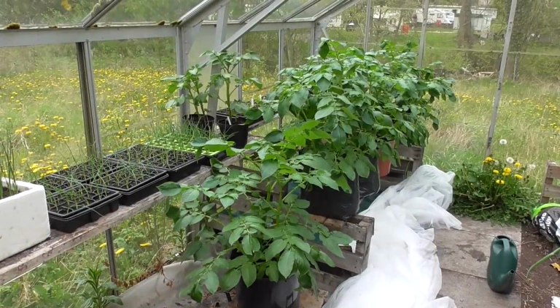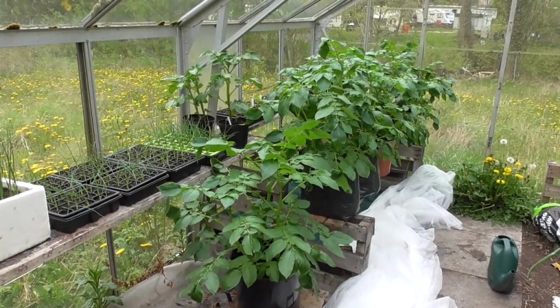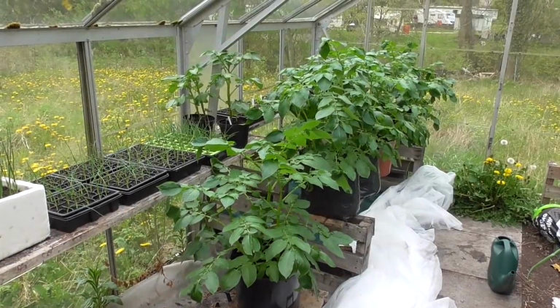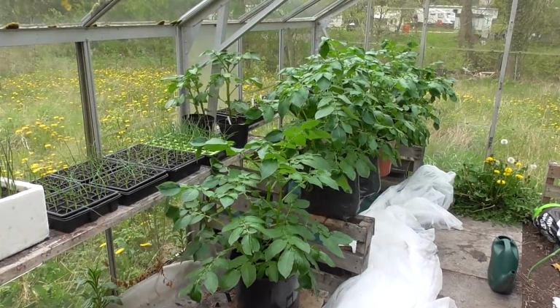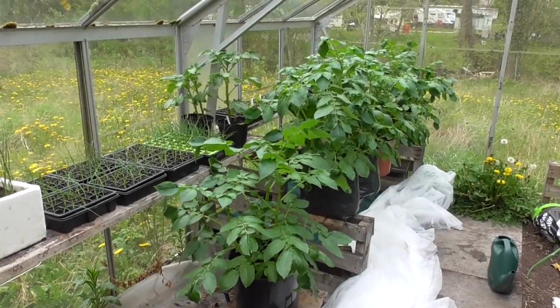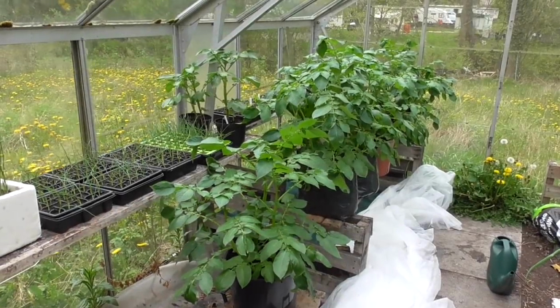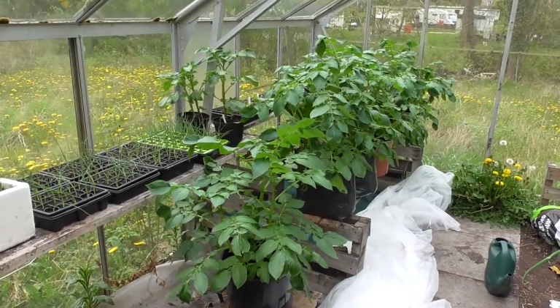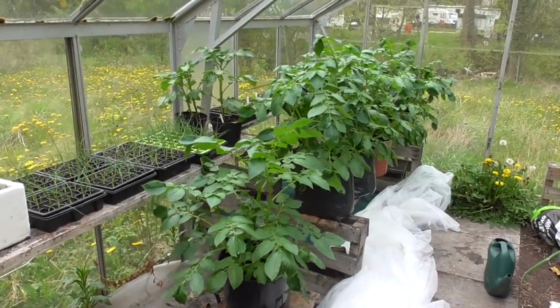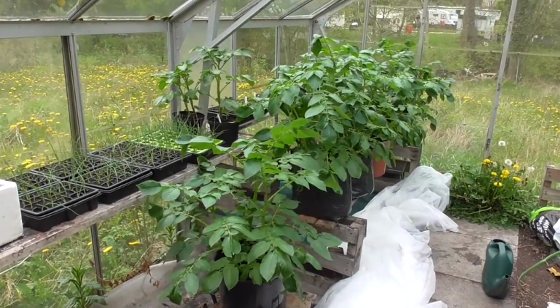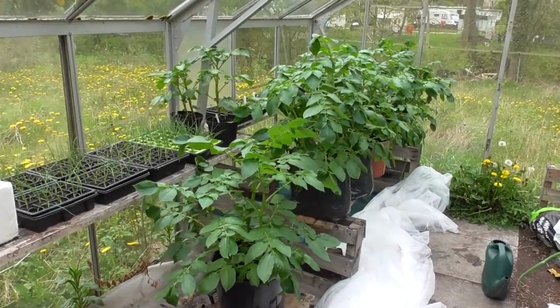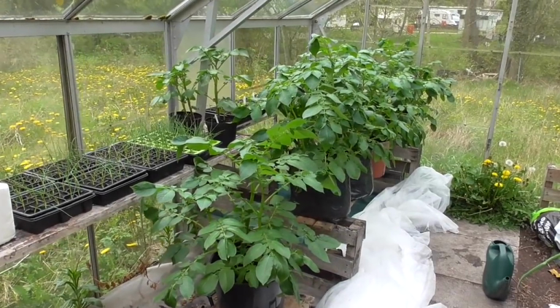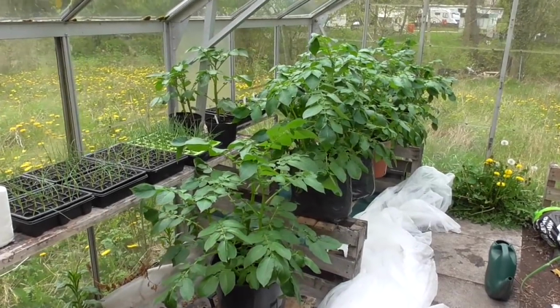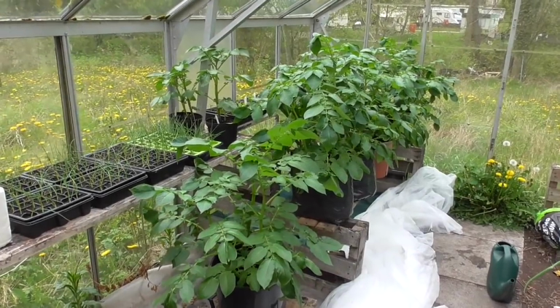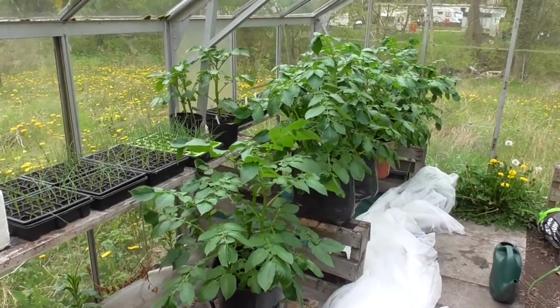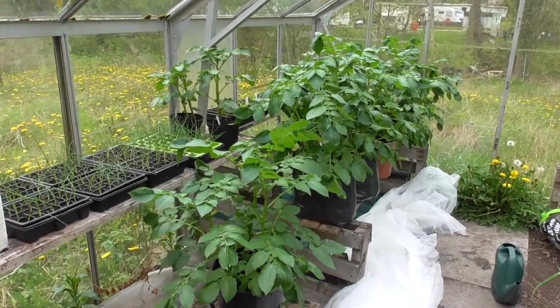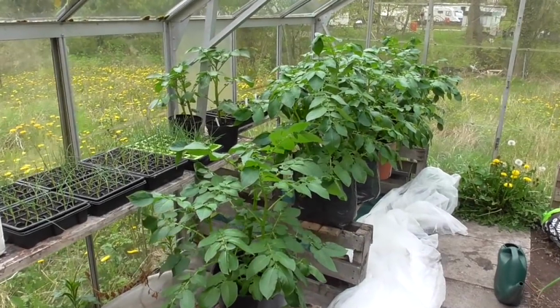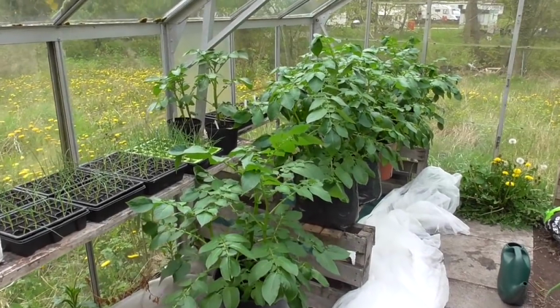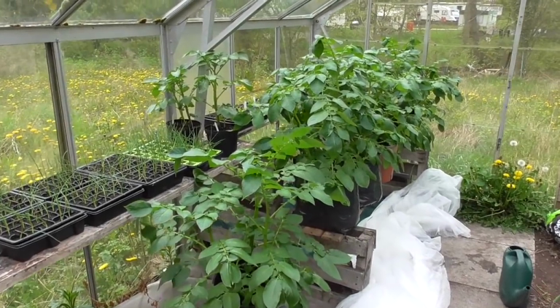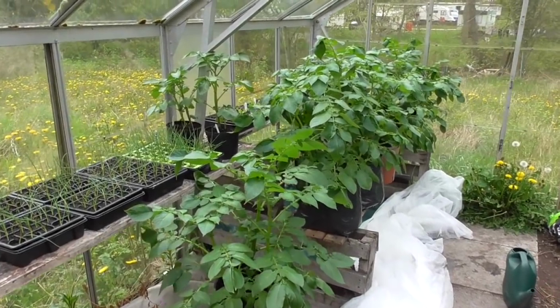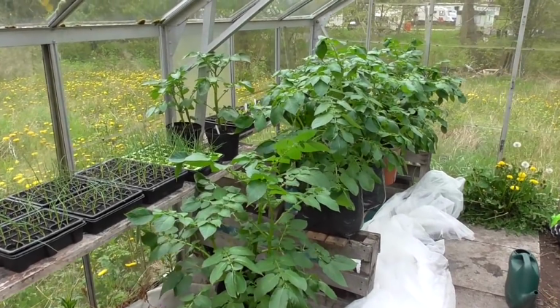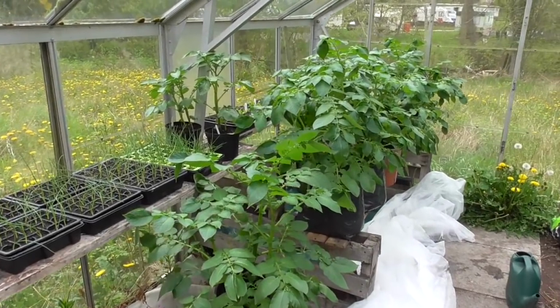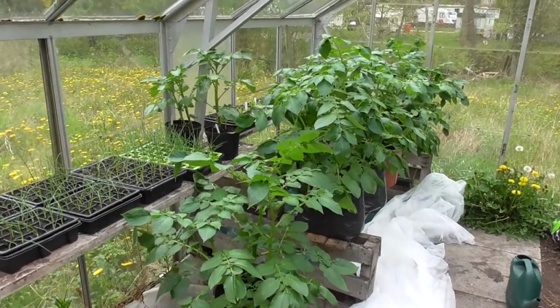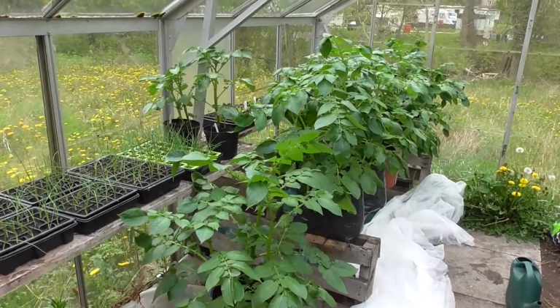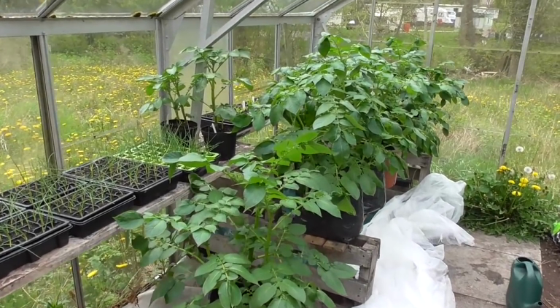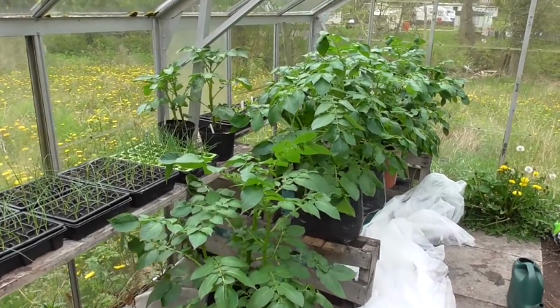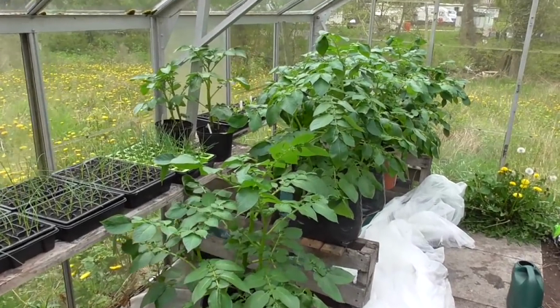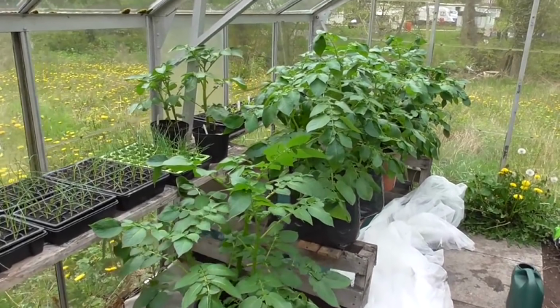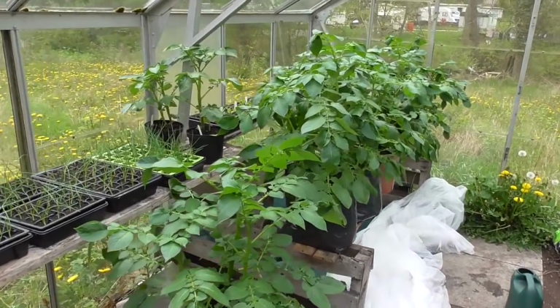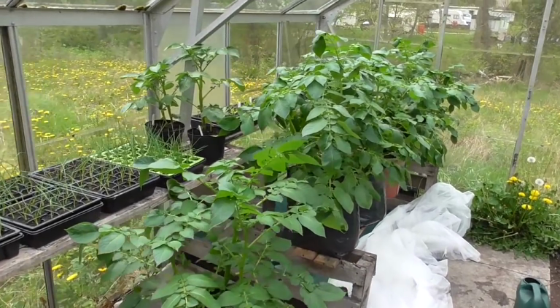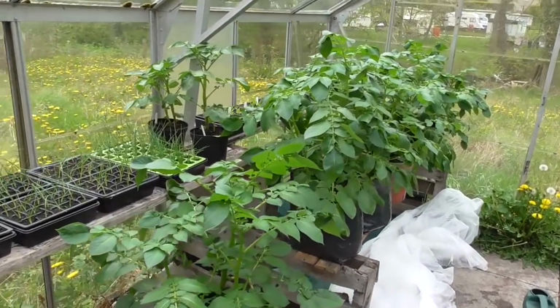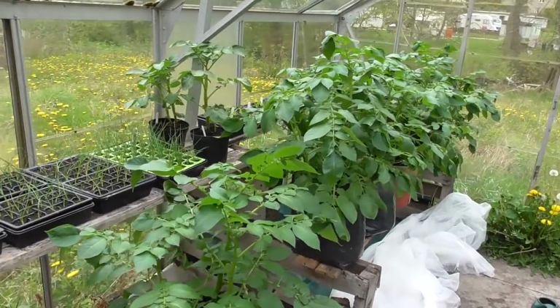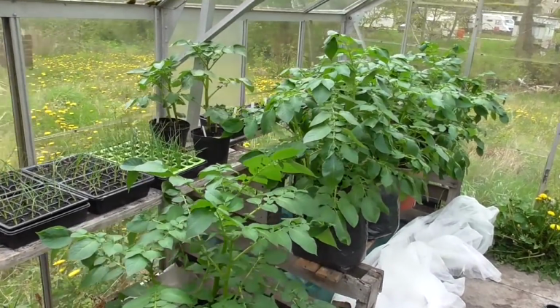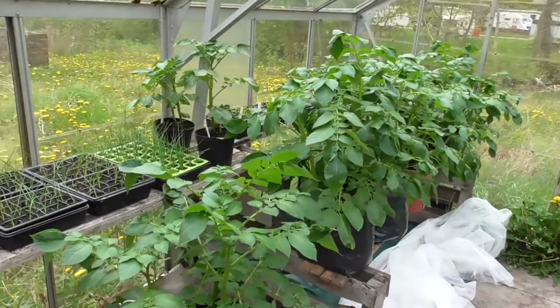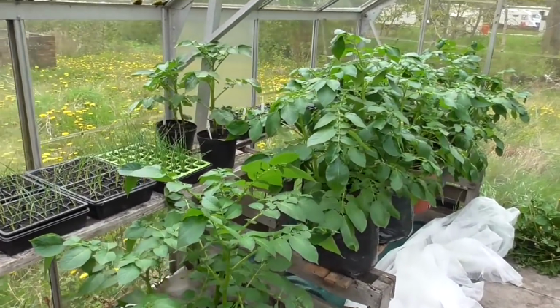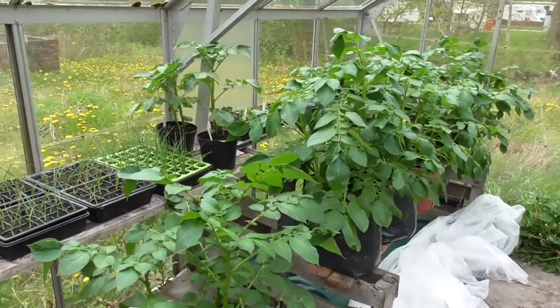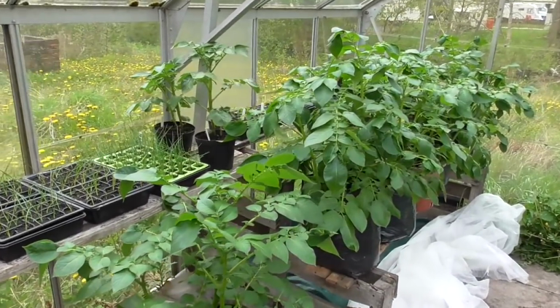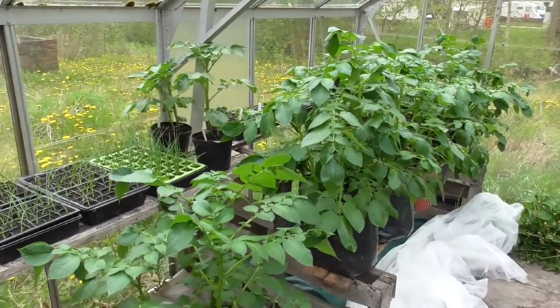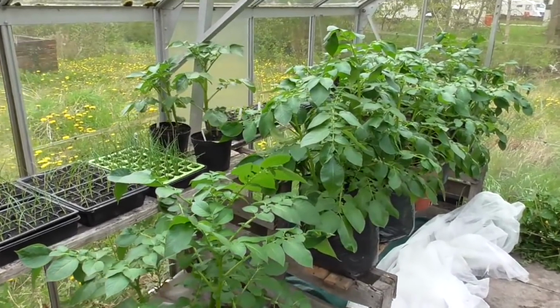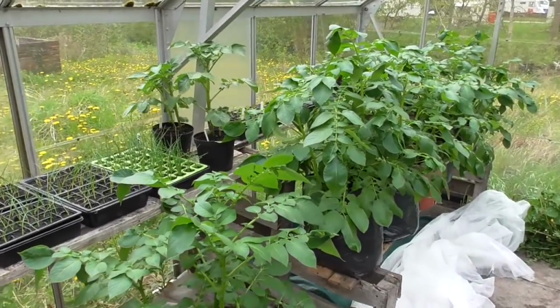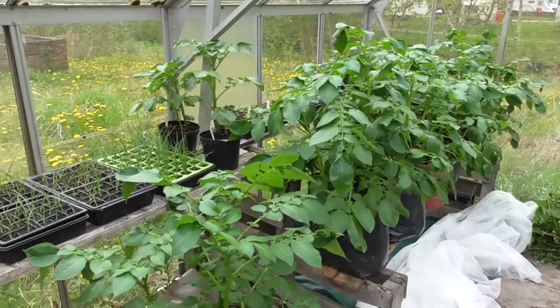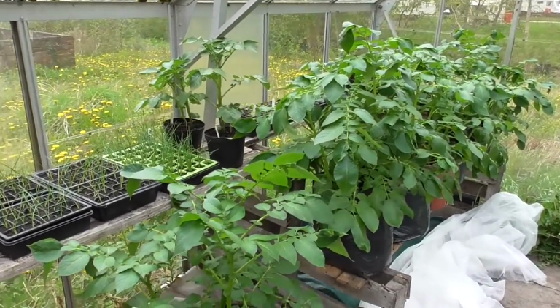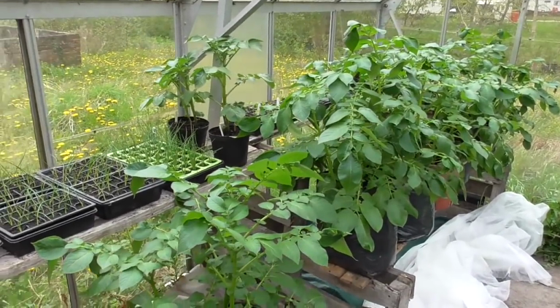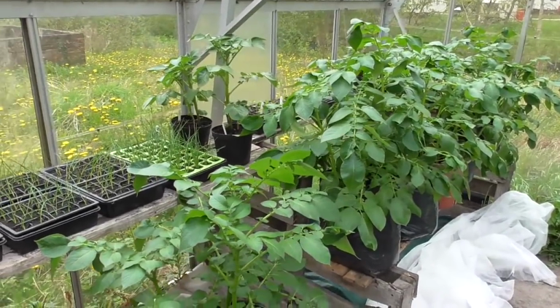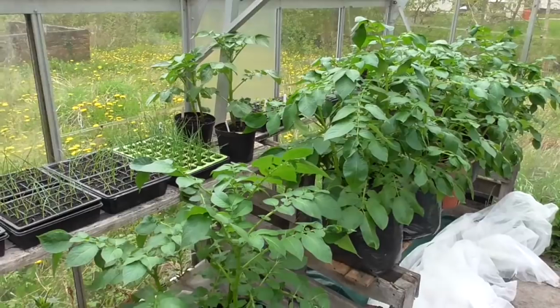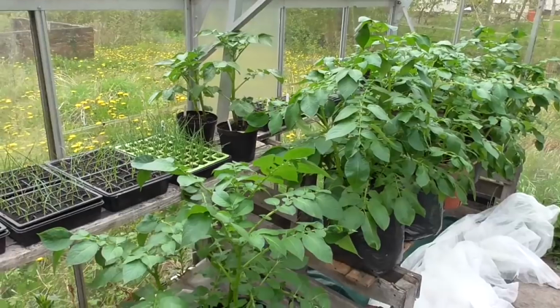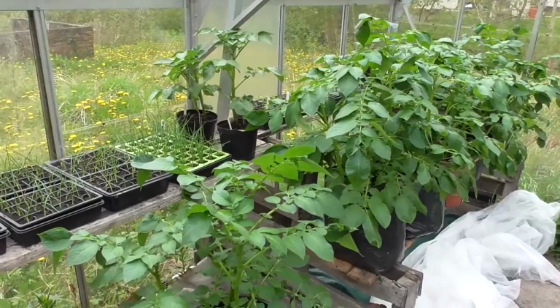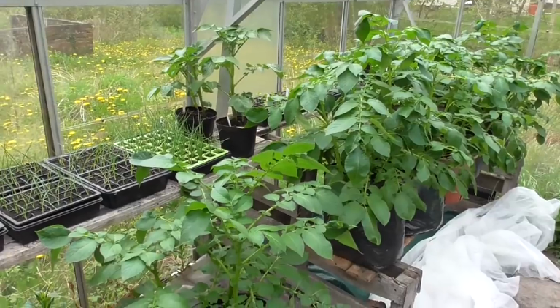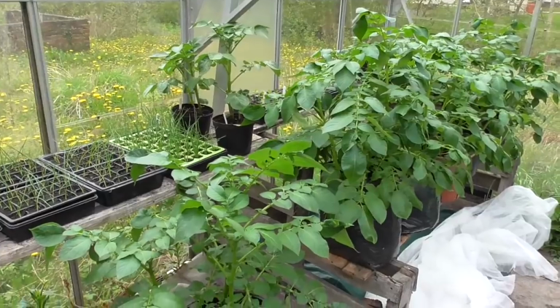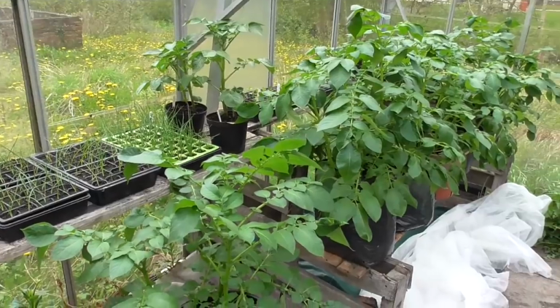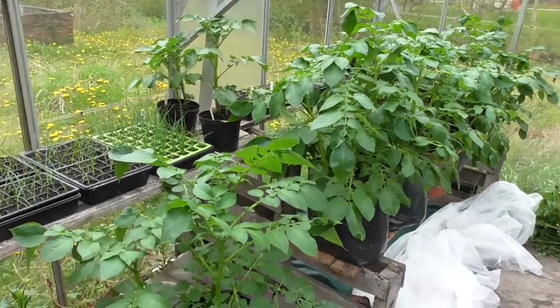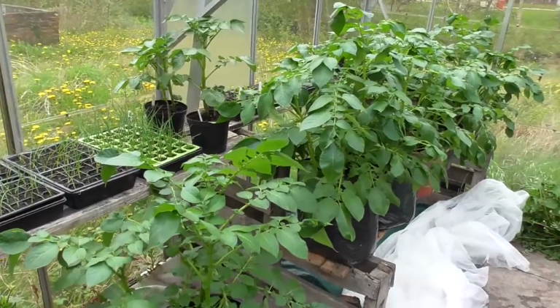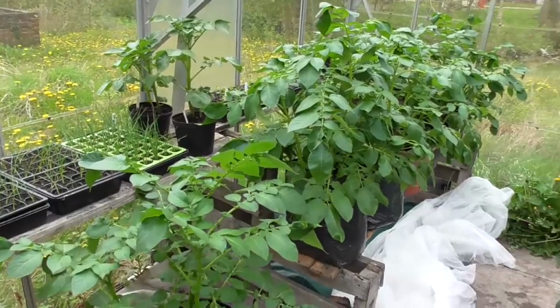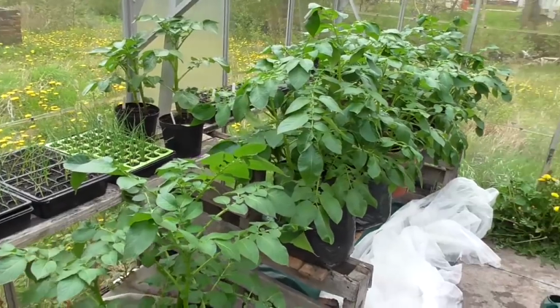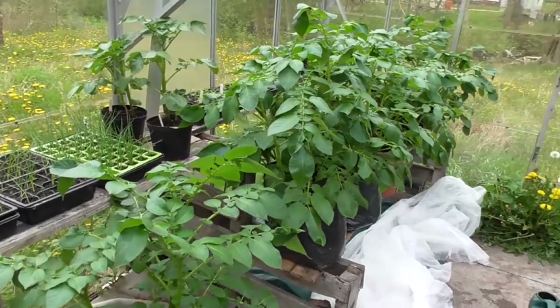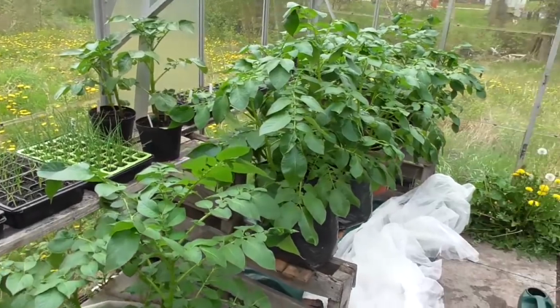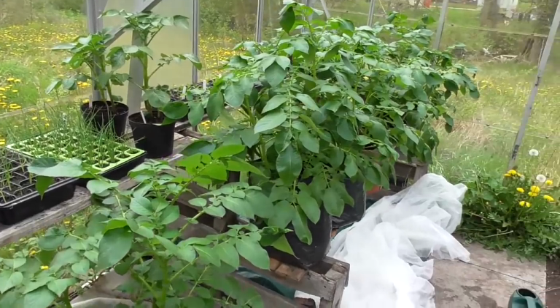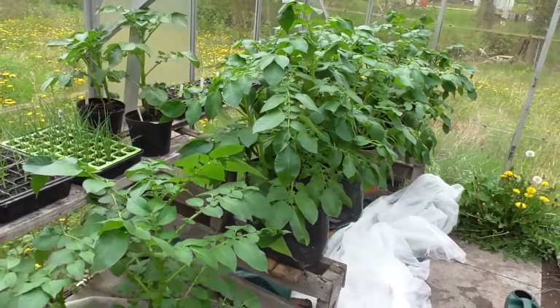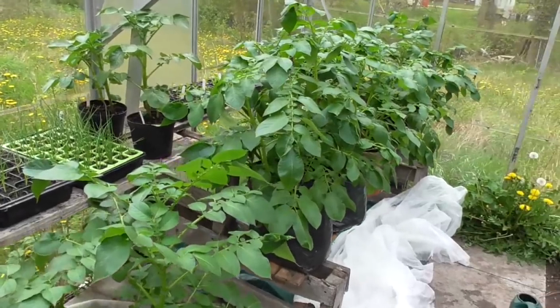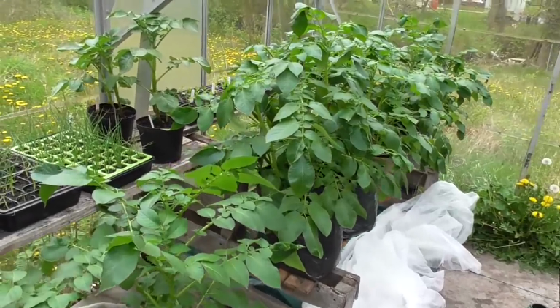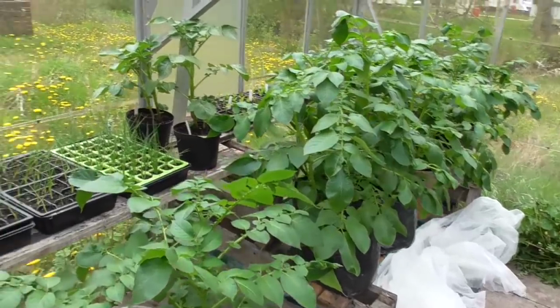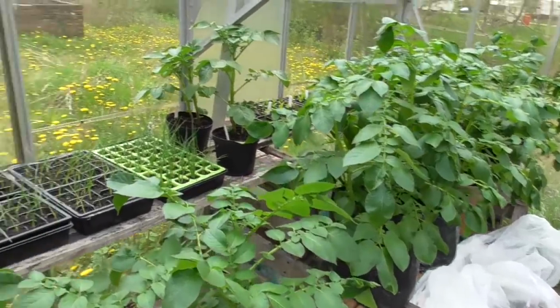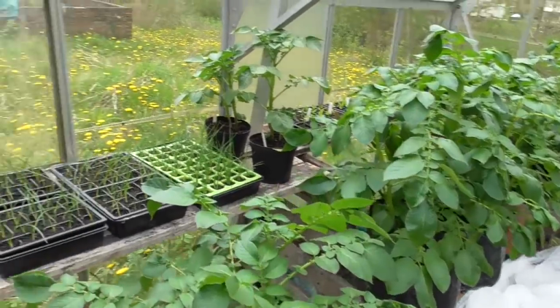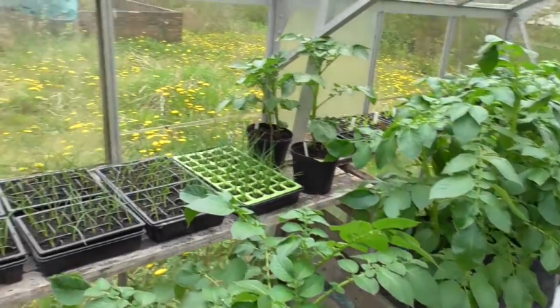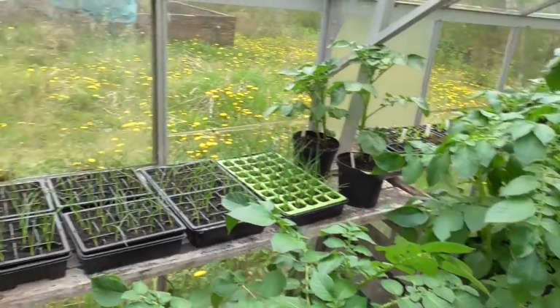Hi folks, it's getting towards the end of April now, so I'll just give you a very quick roundup, just show you how things are progressing. We'll start off in the greenhouse.